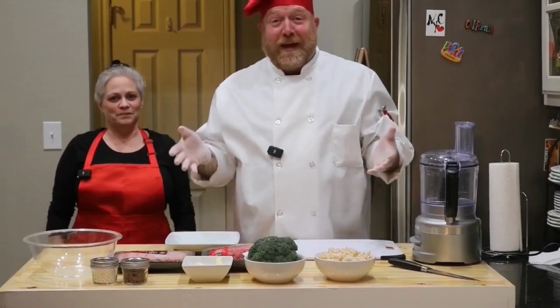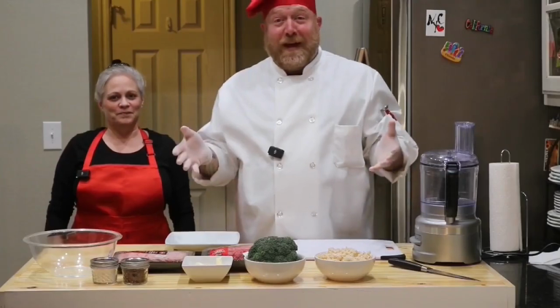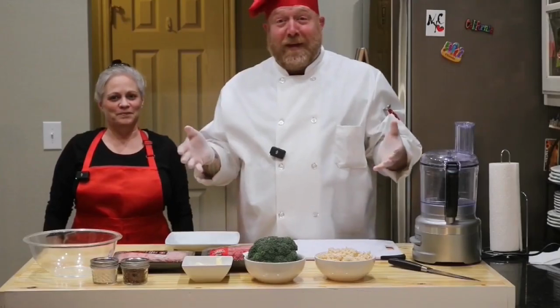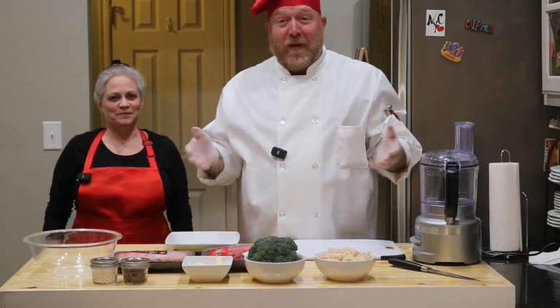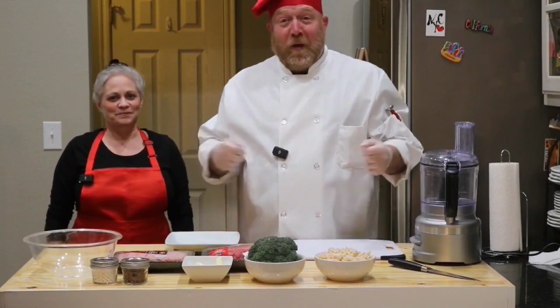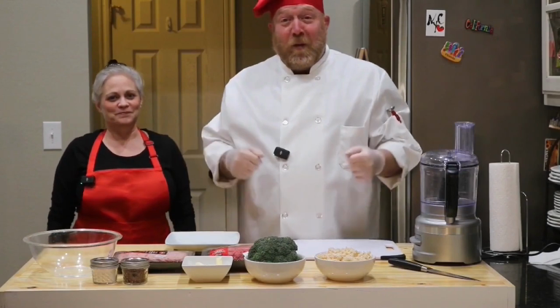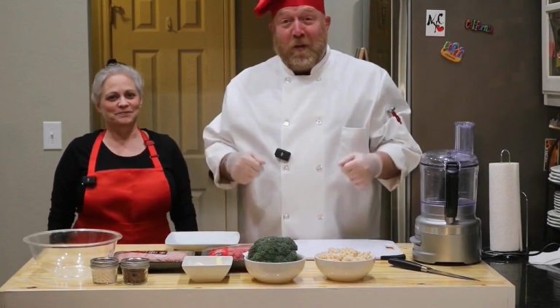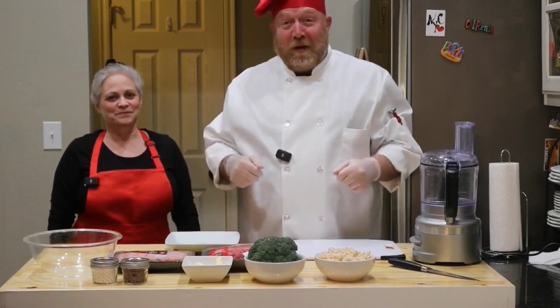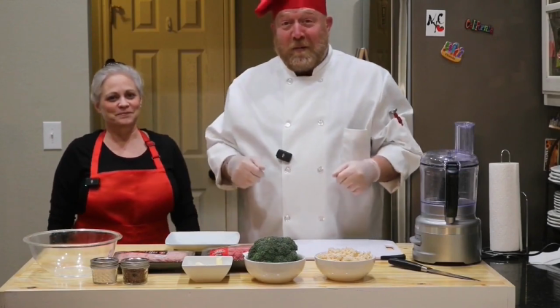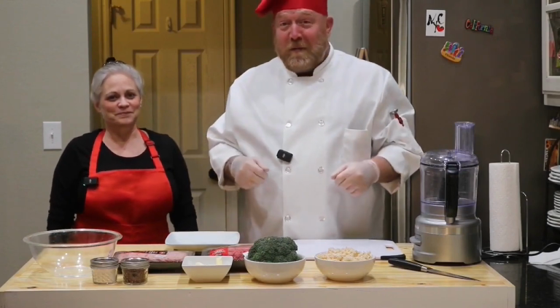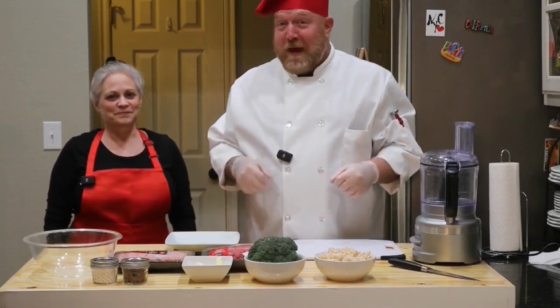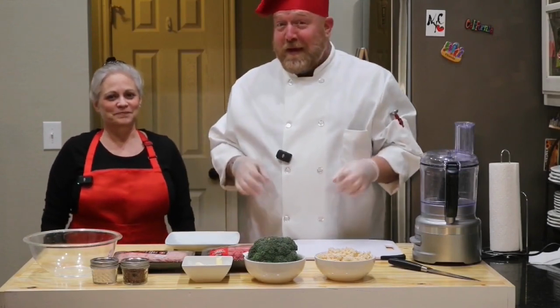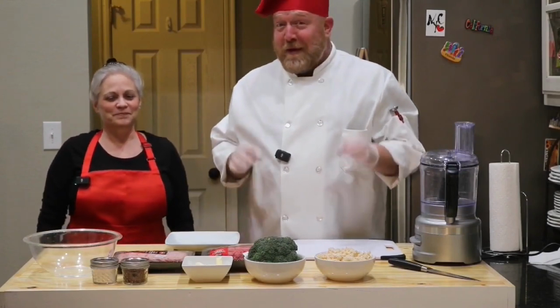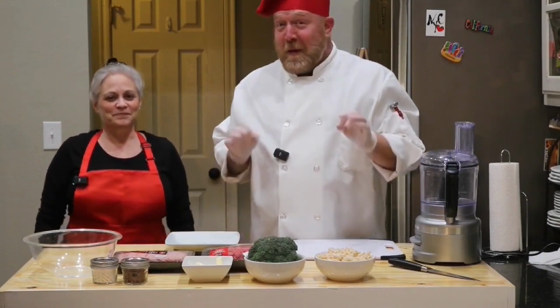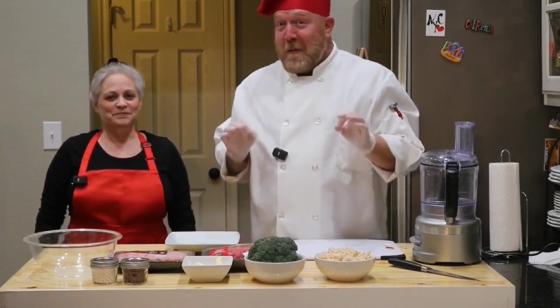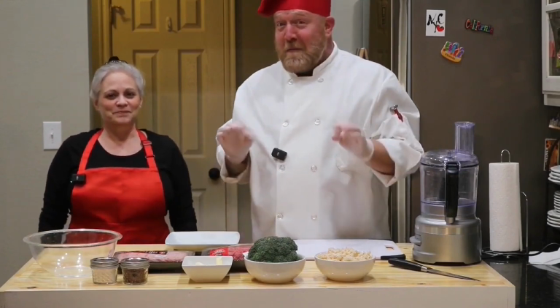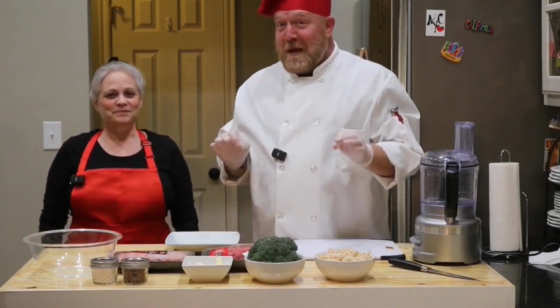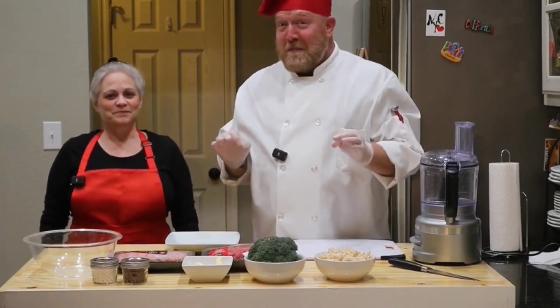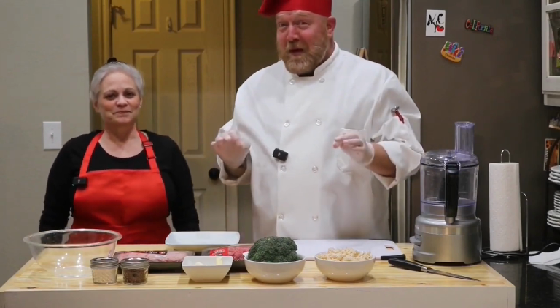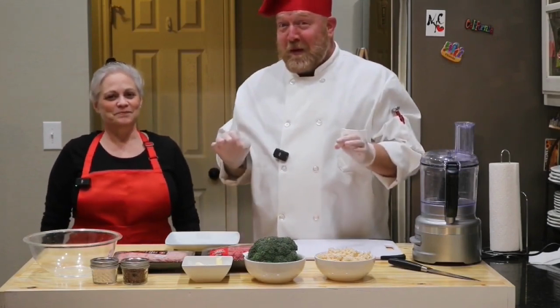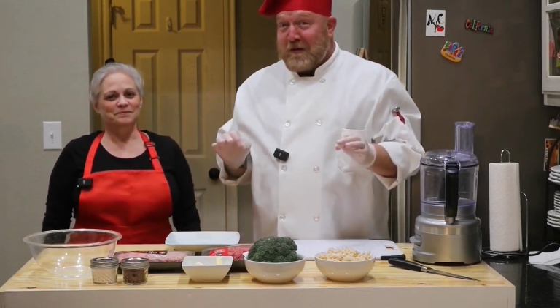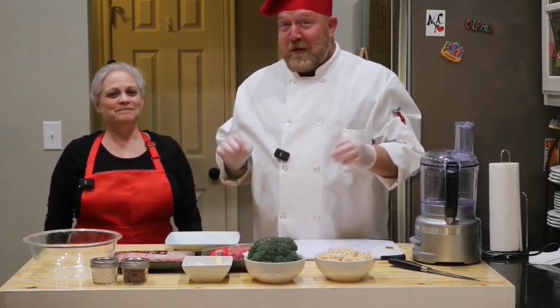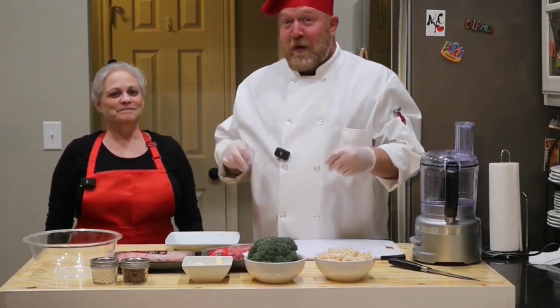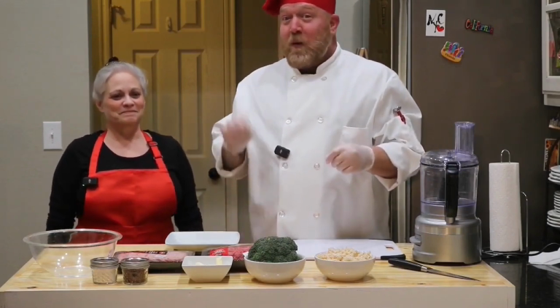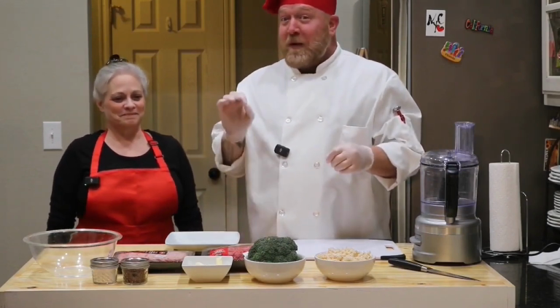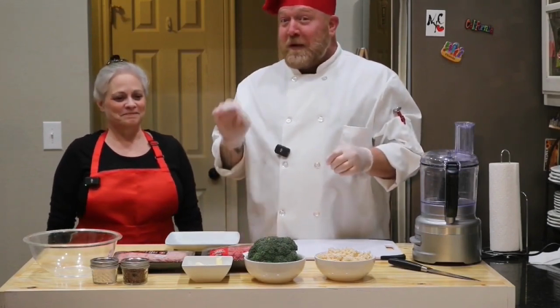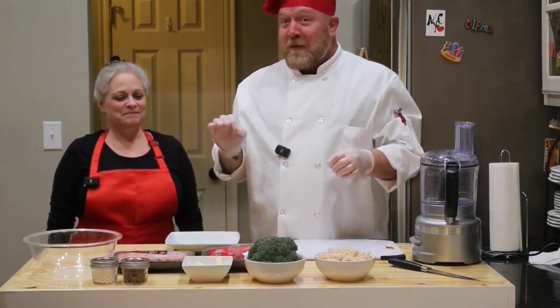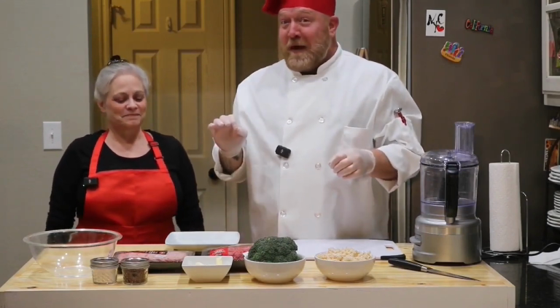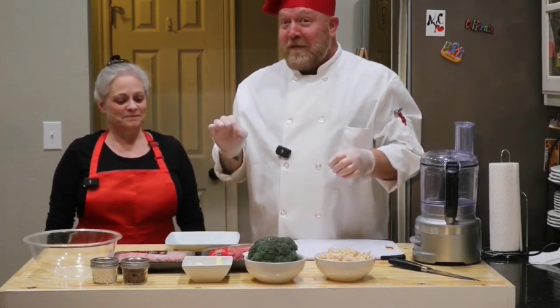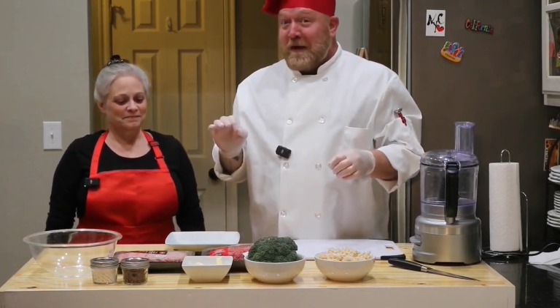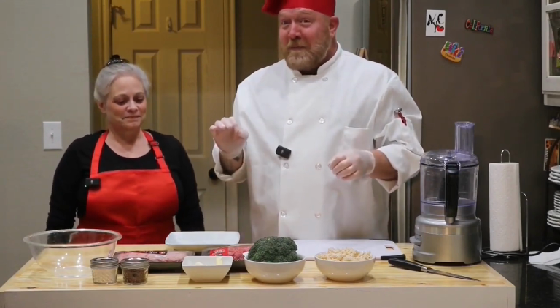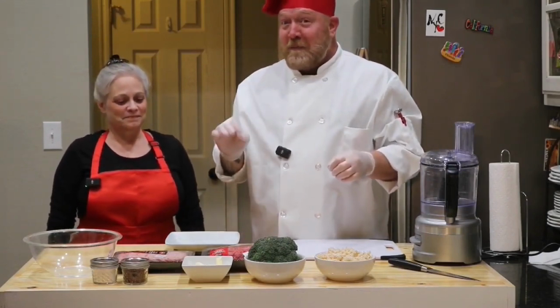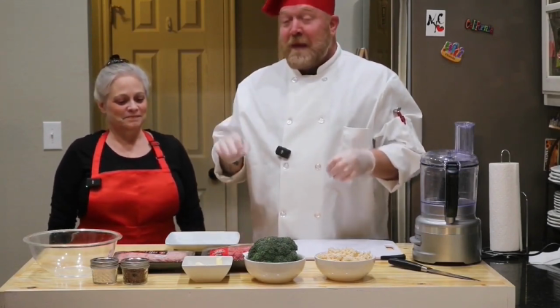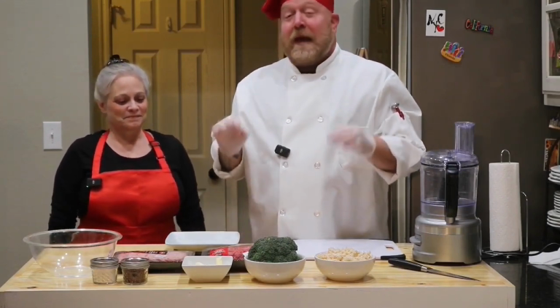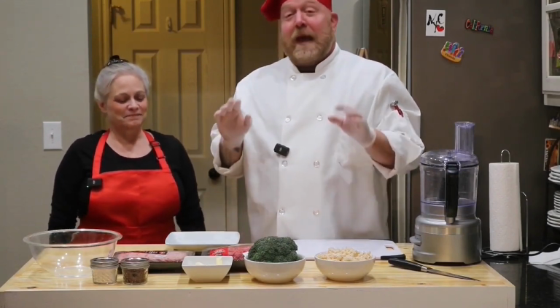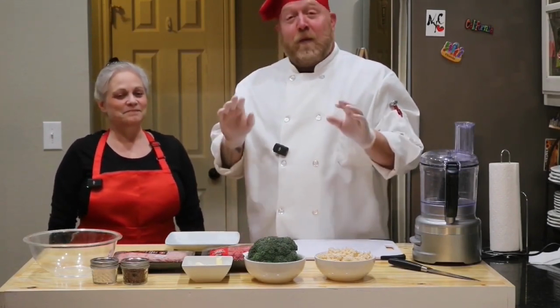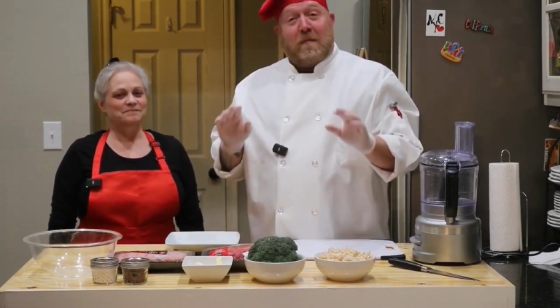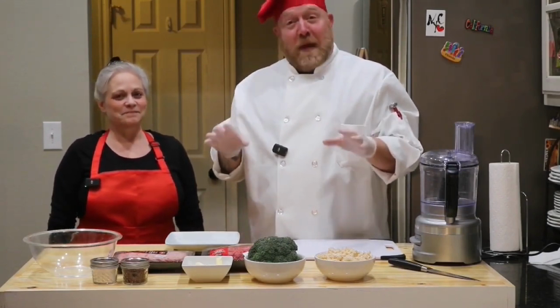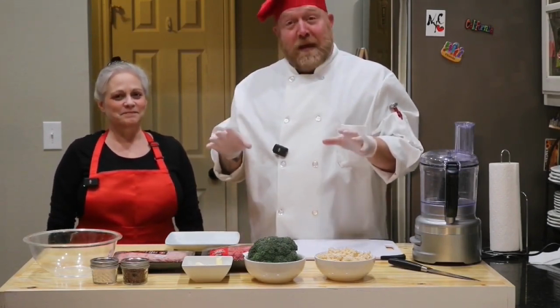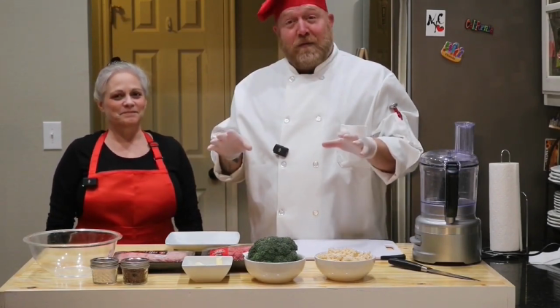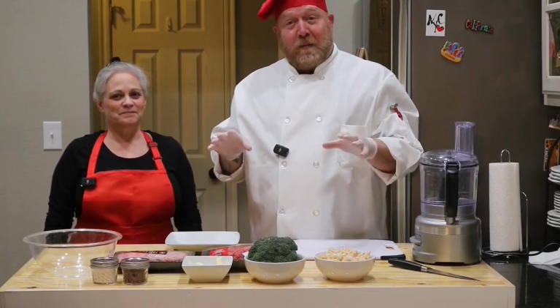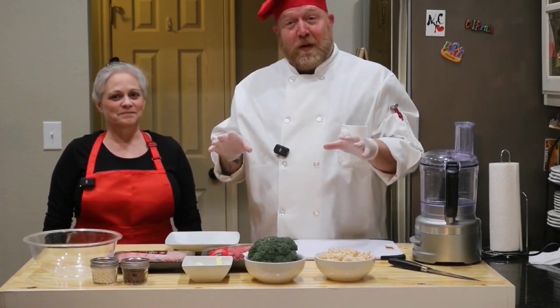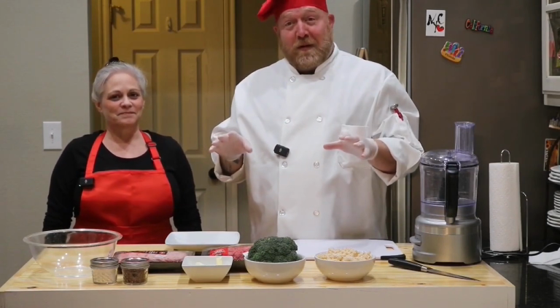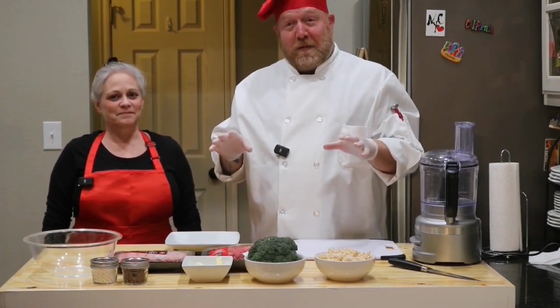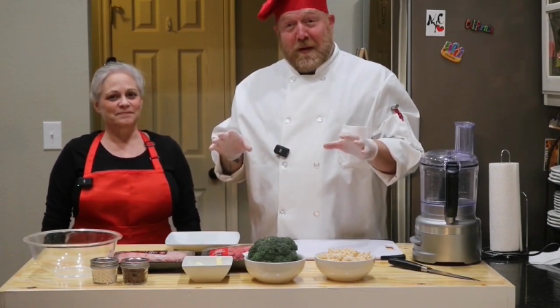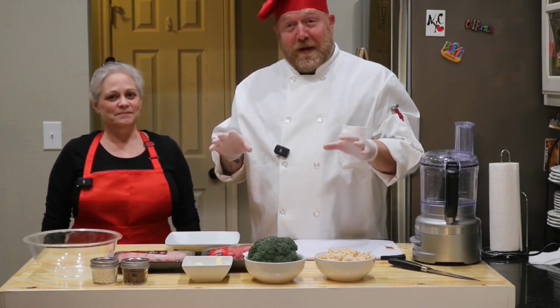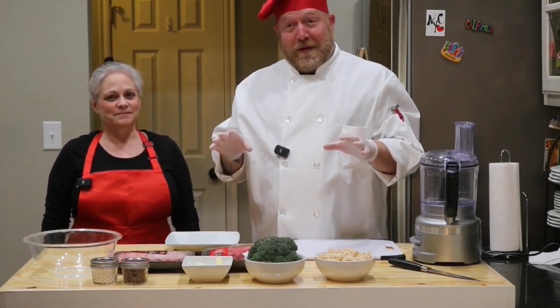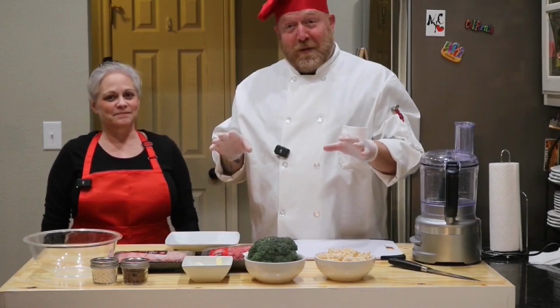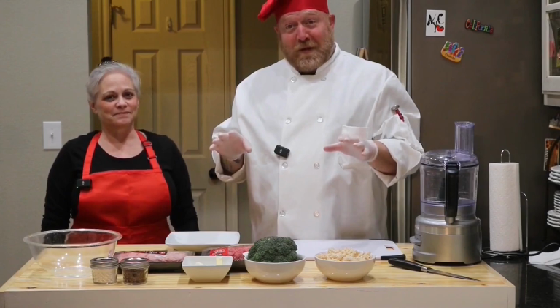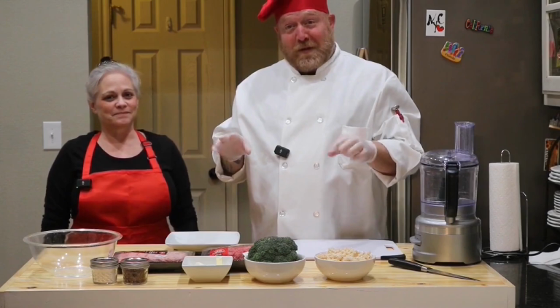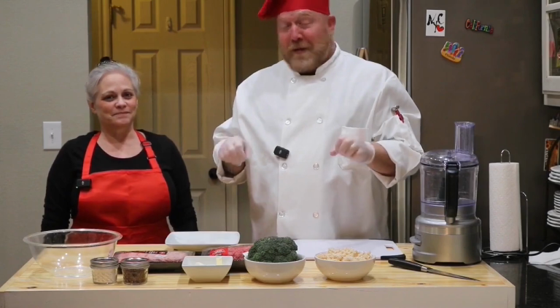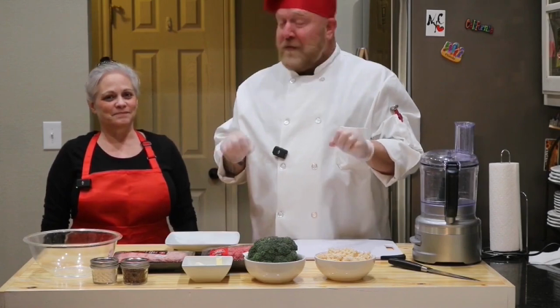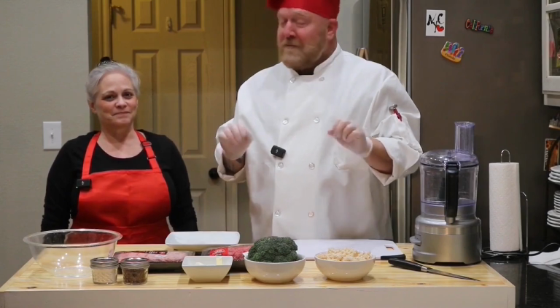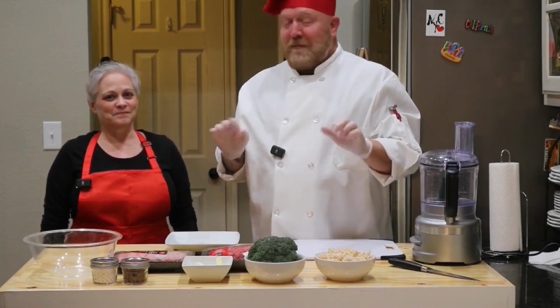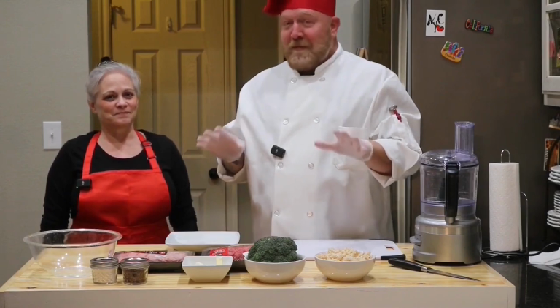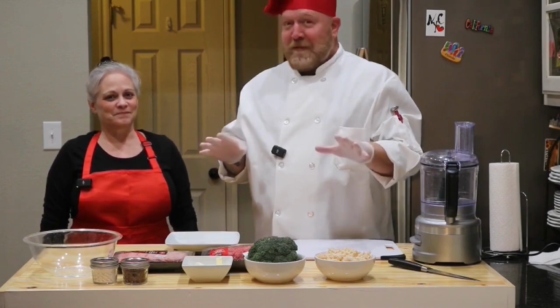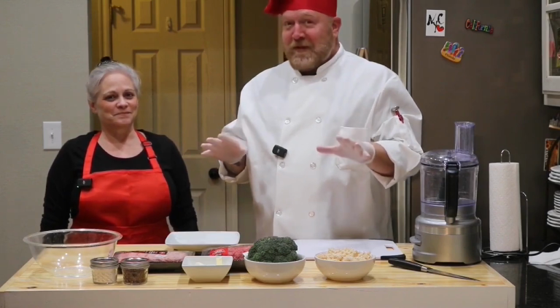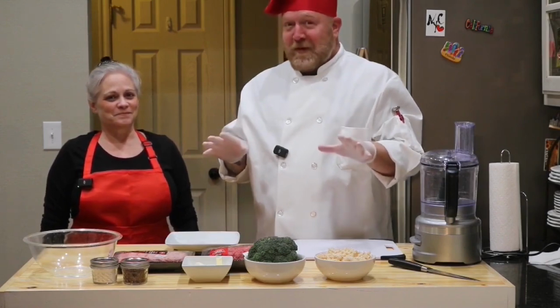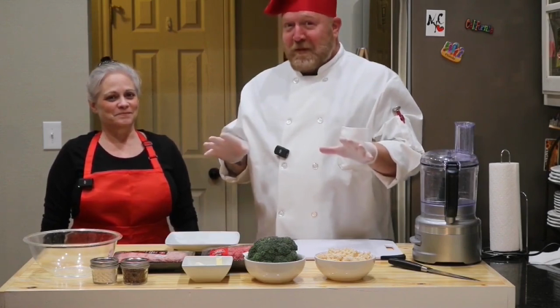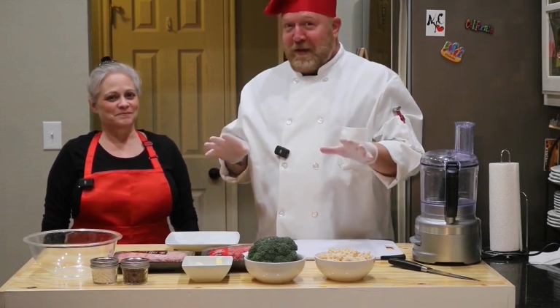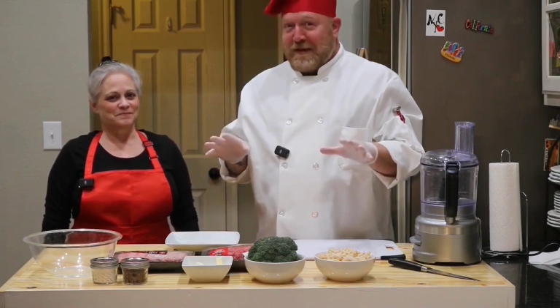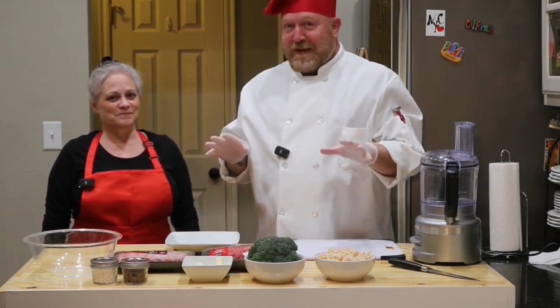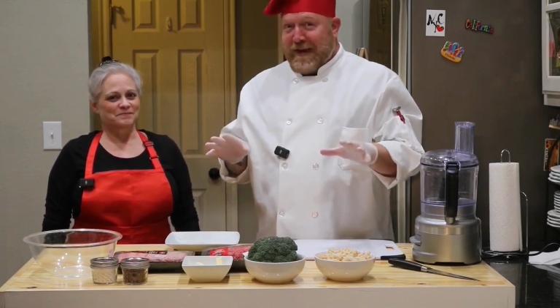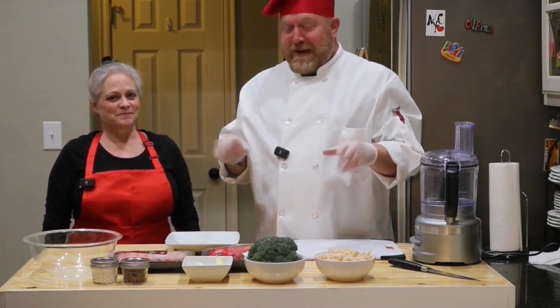Today, we're going to be making meatballs with a gravy, and we may even put it on a bed of noodles. Still to be decided.